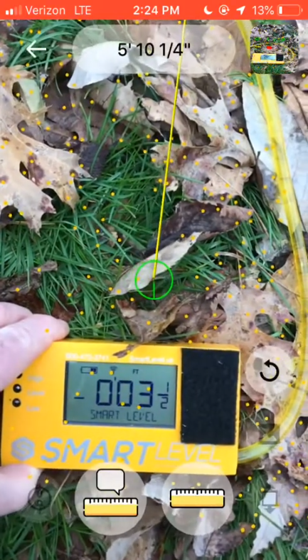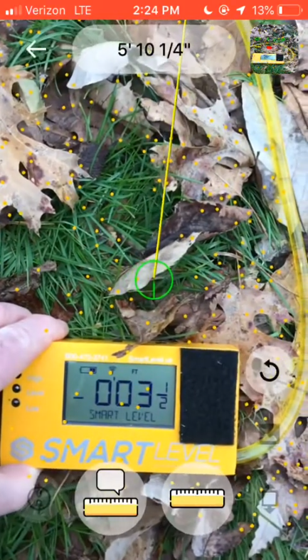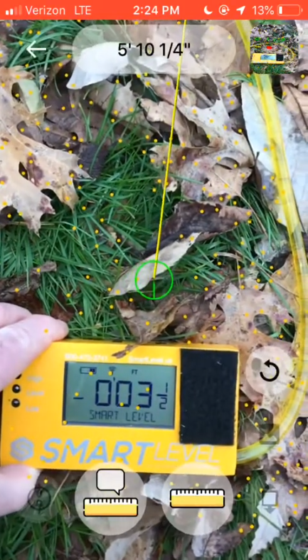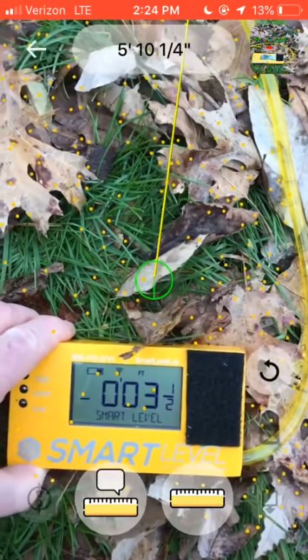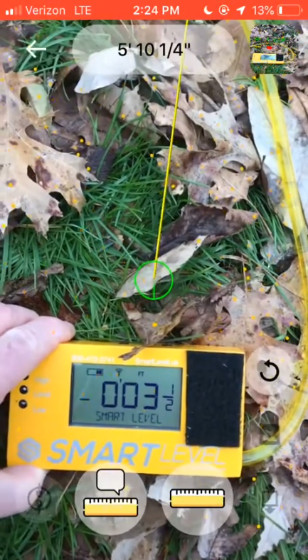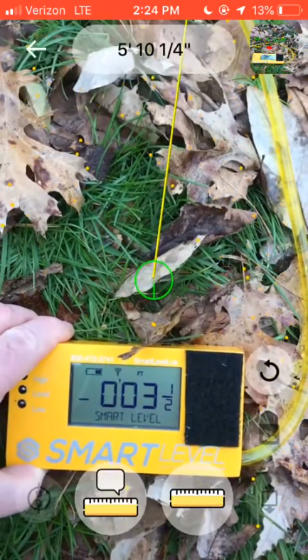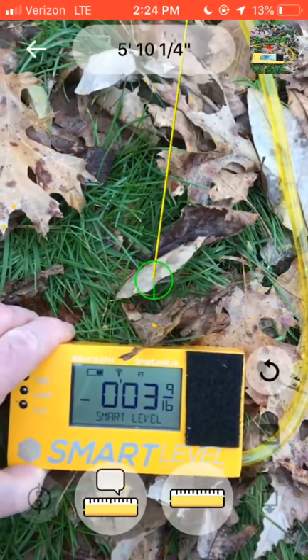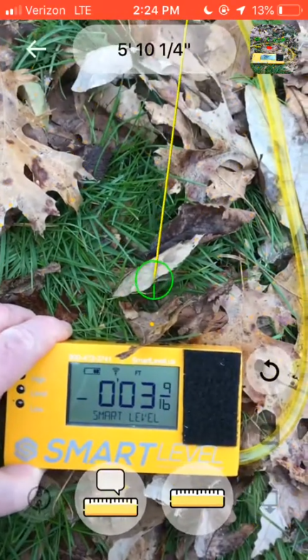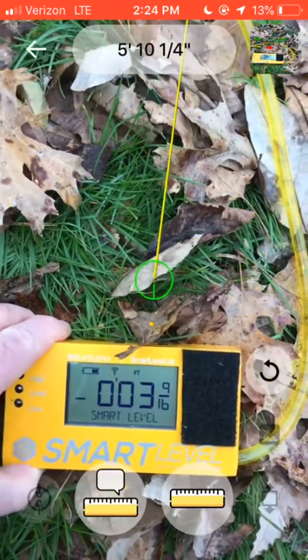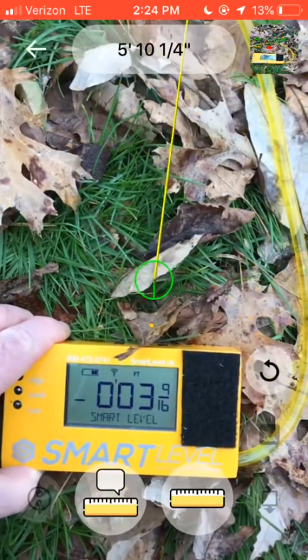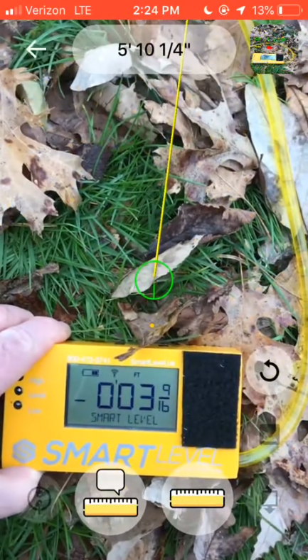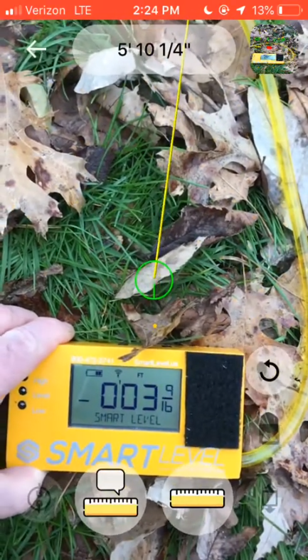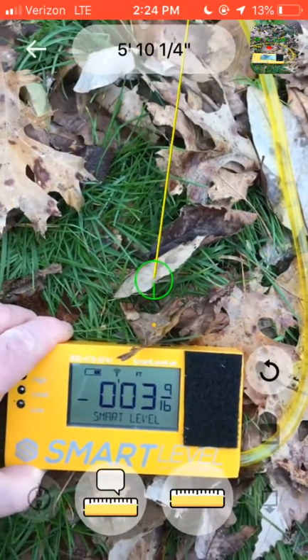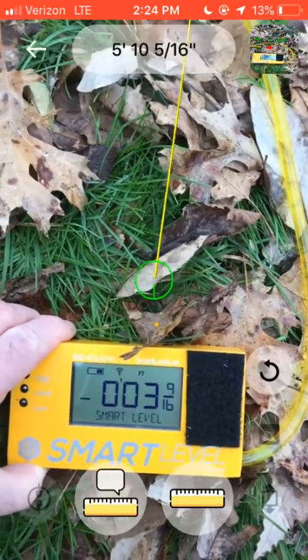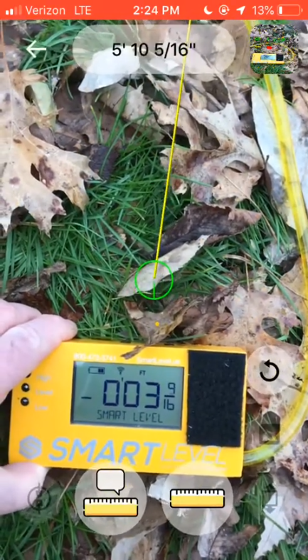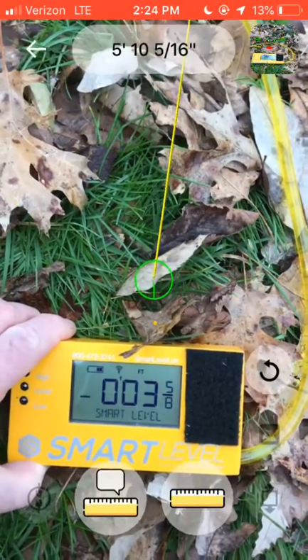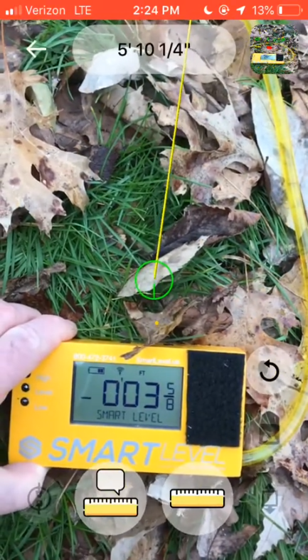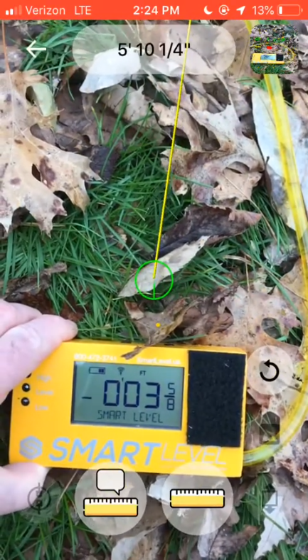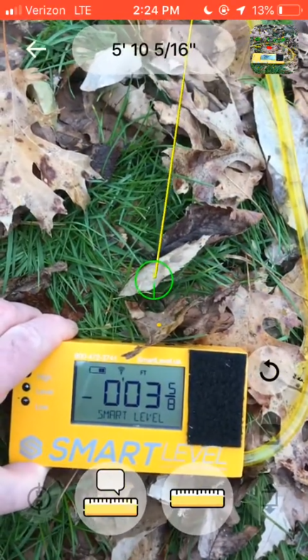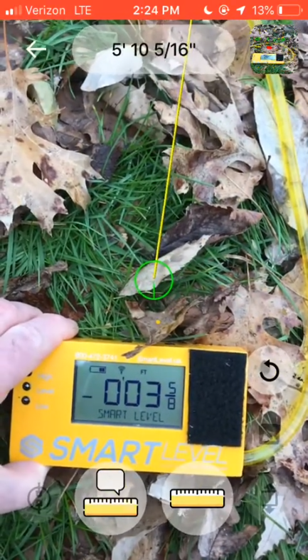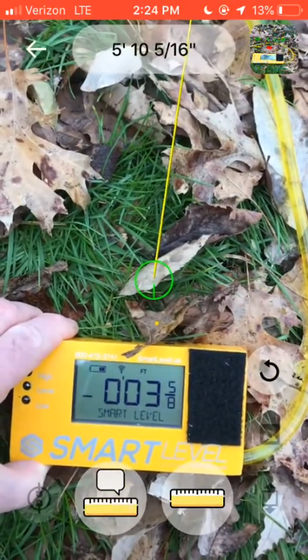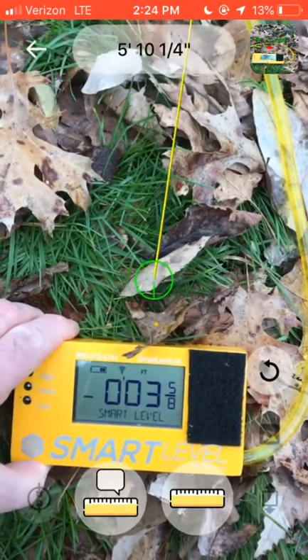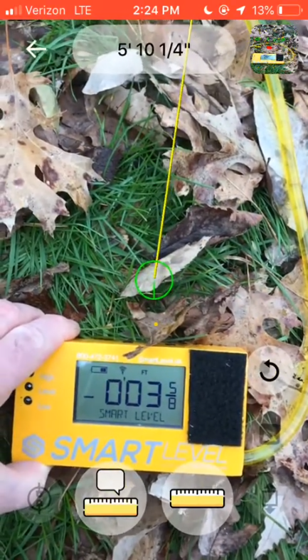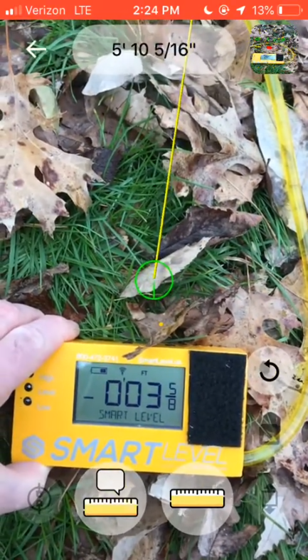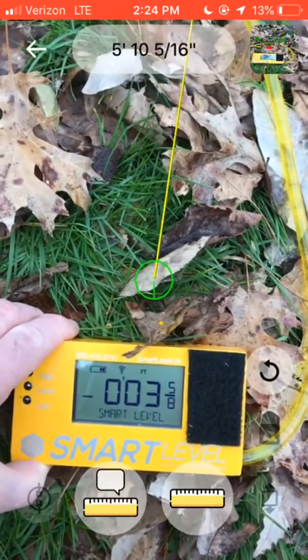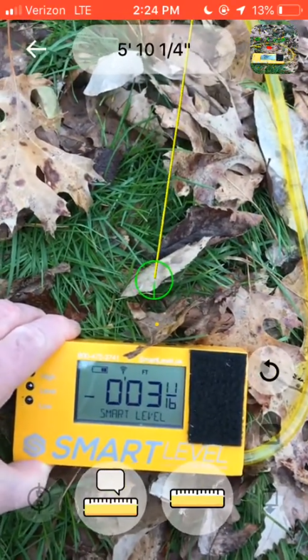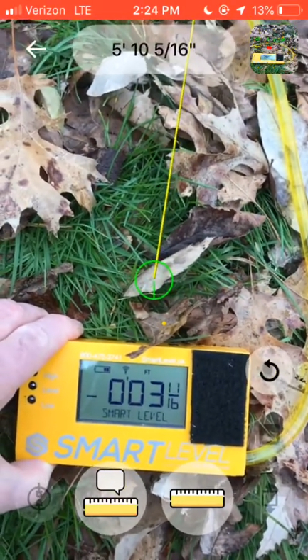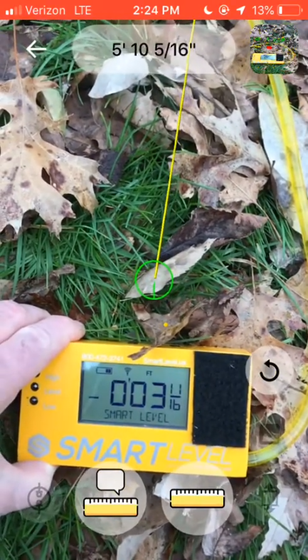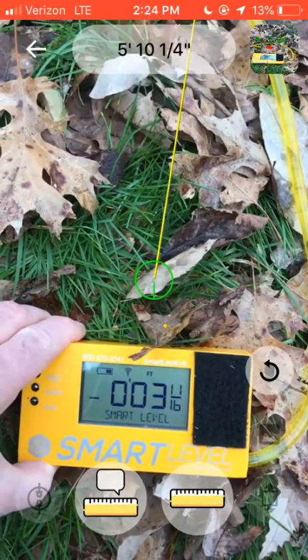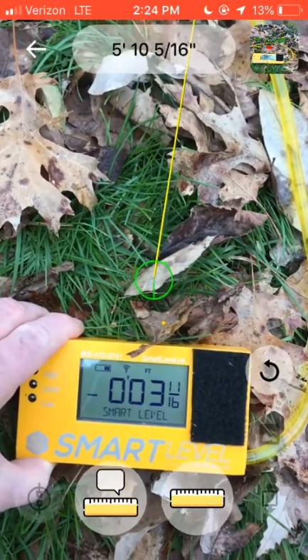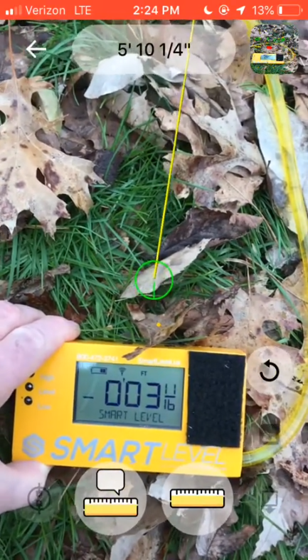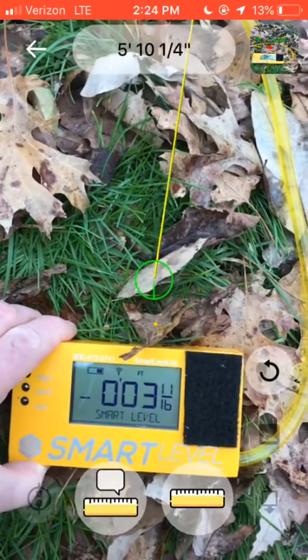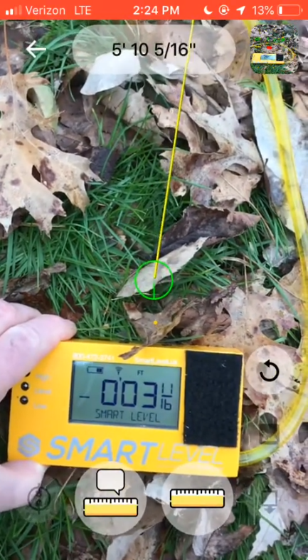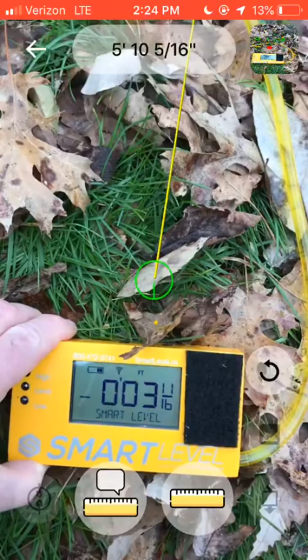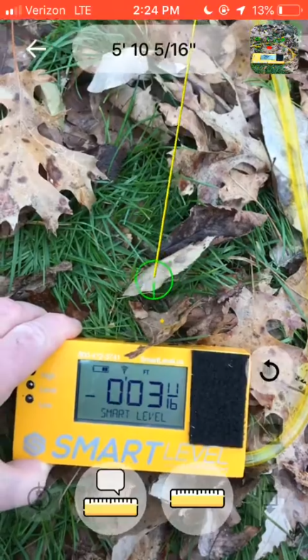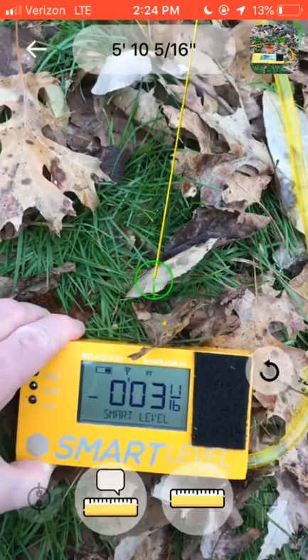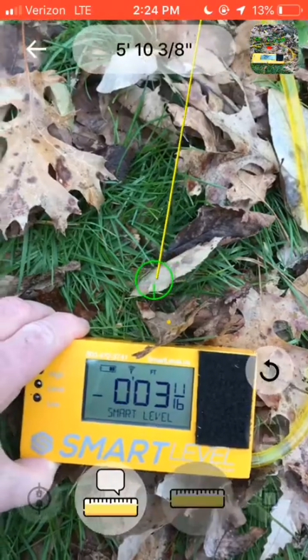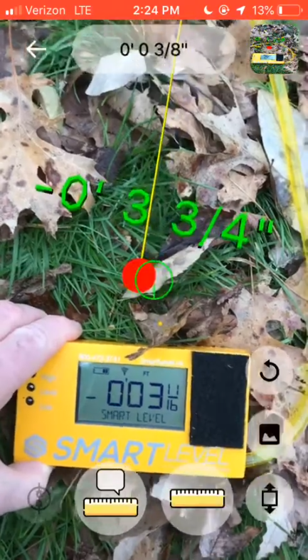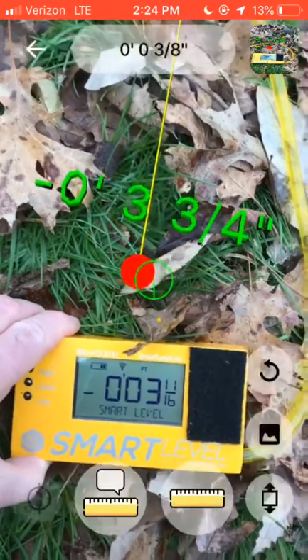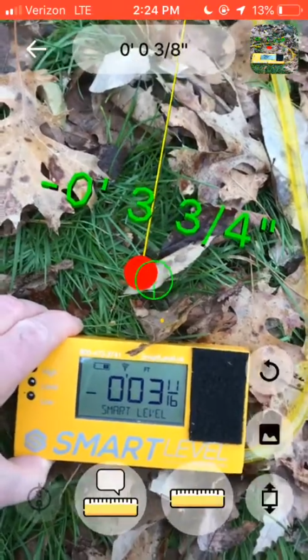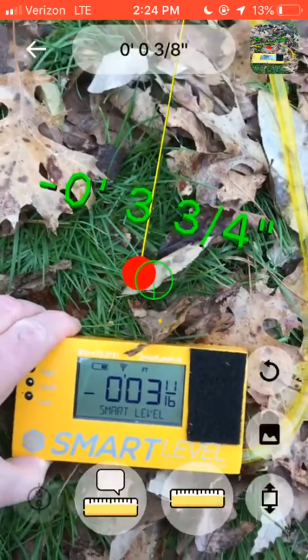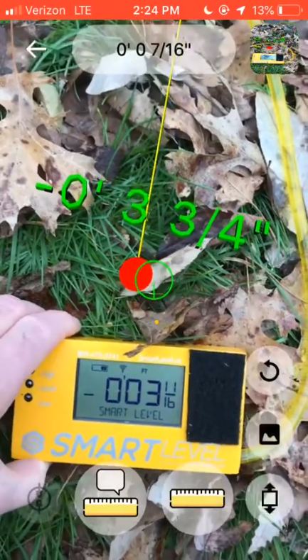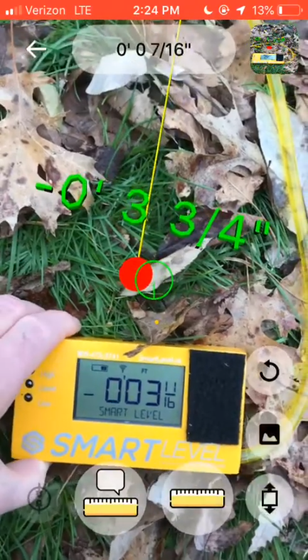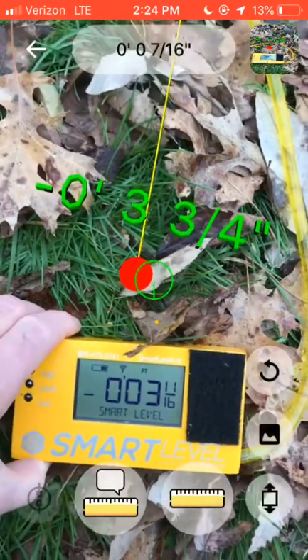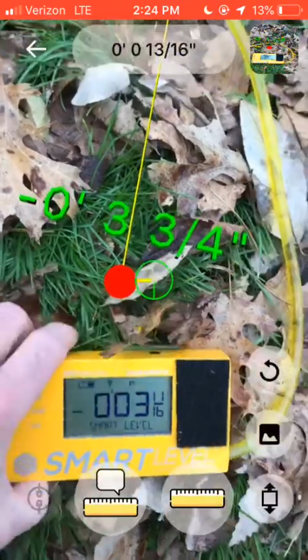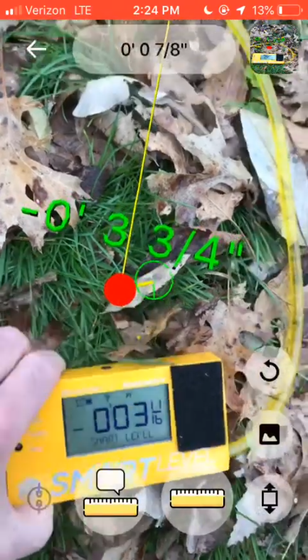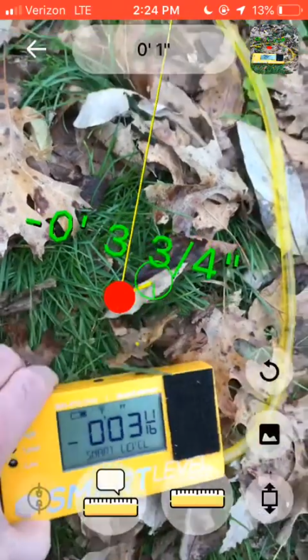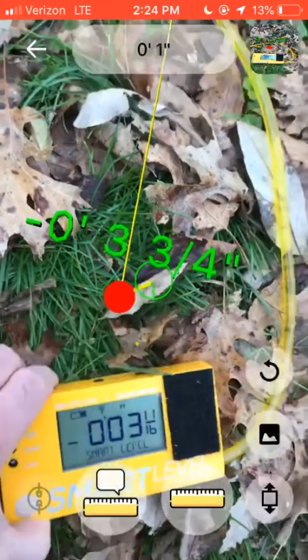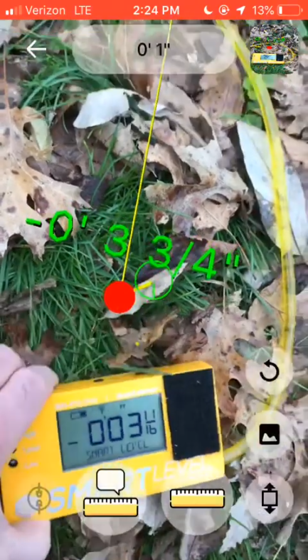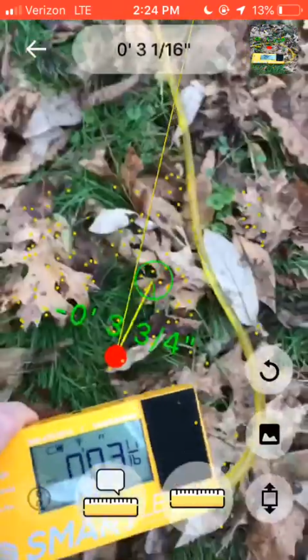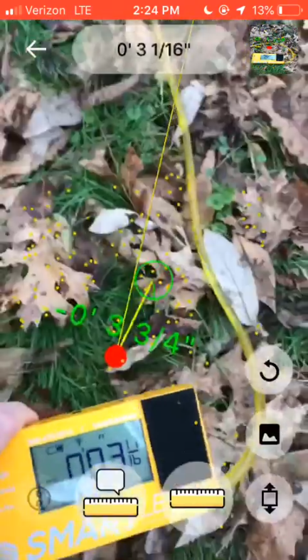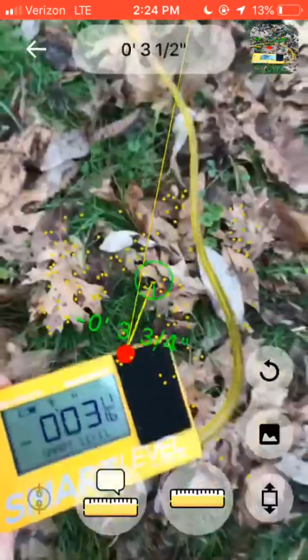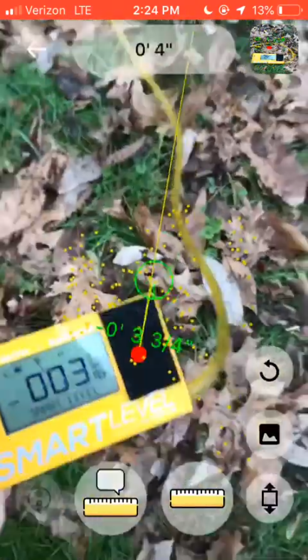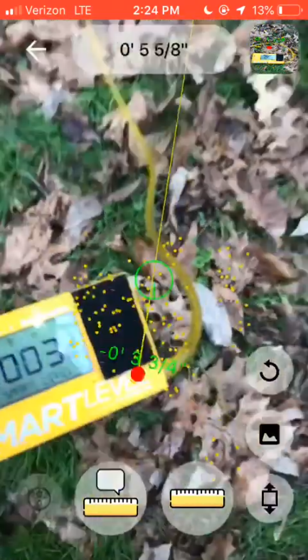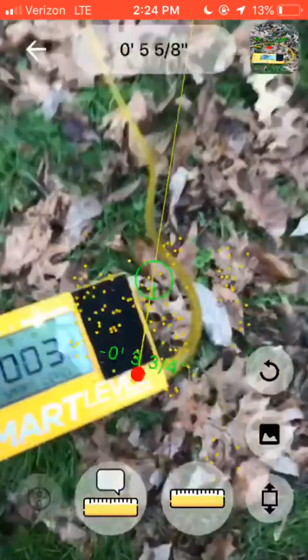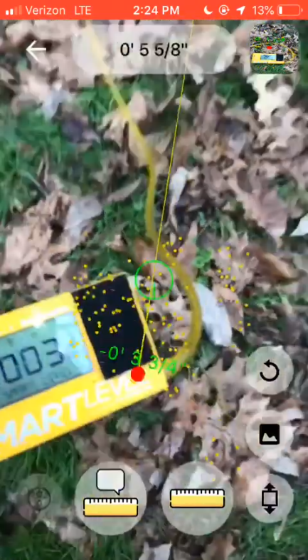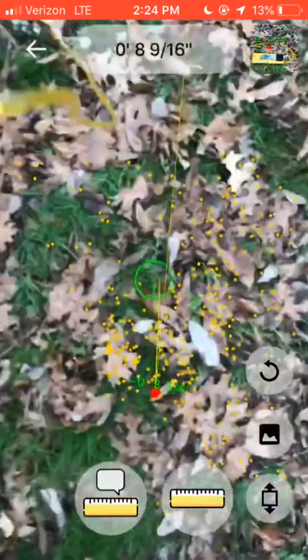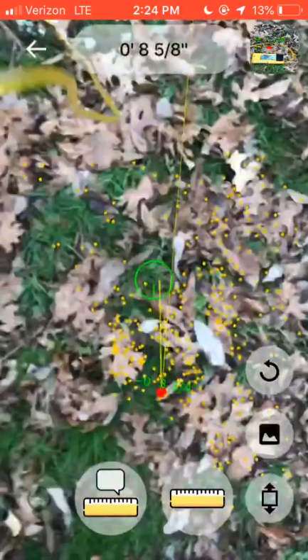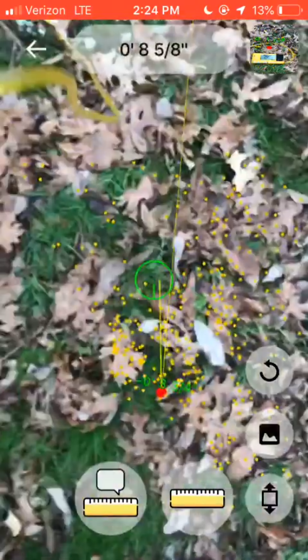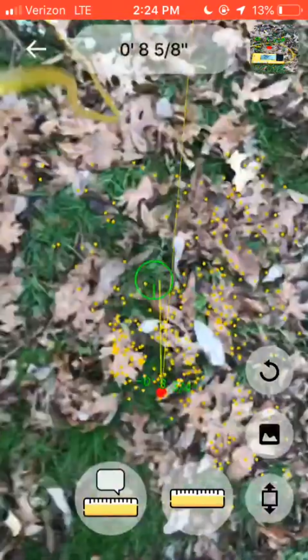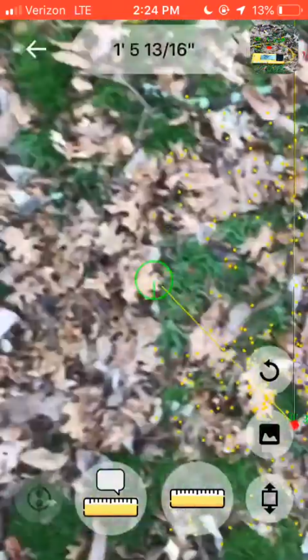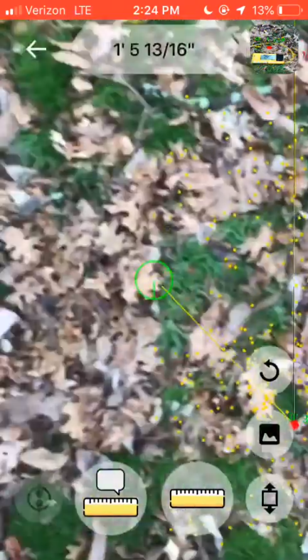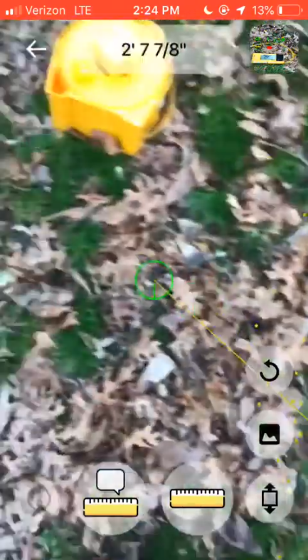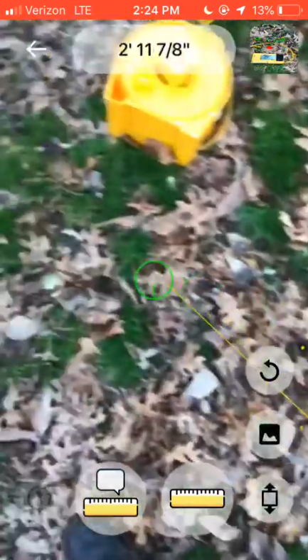That would be around three and a half inches. I could let it really settle out — you really want to get nitpicking with it. It takes a little time.